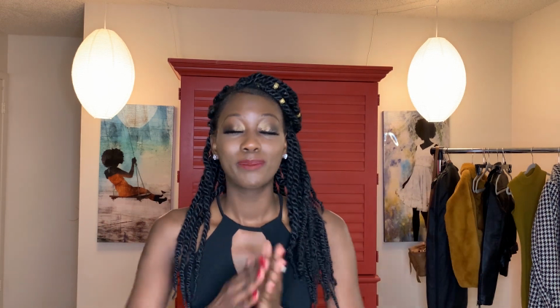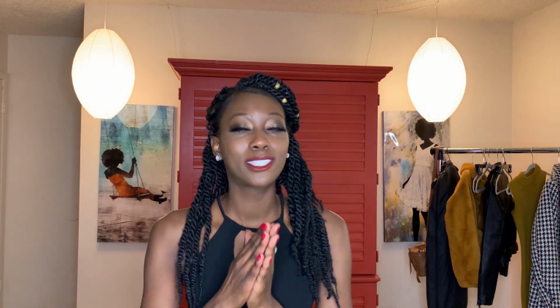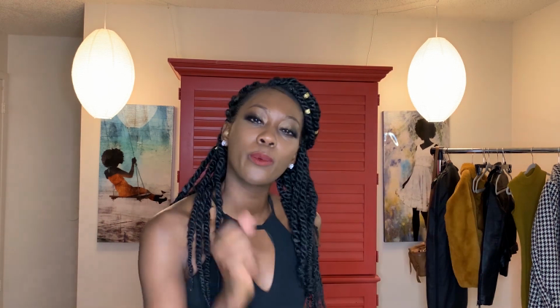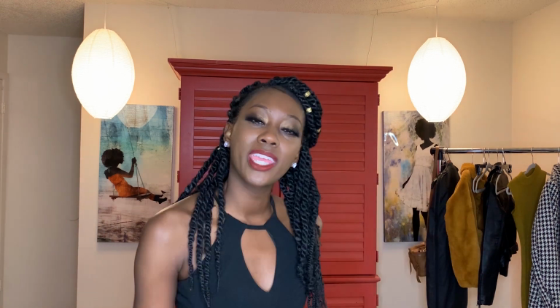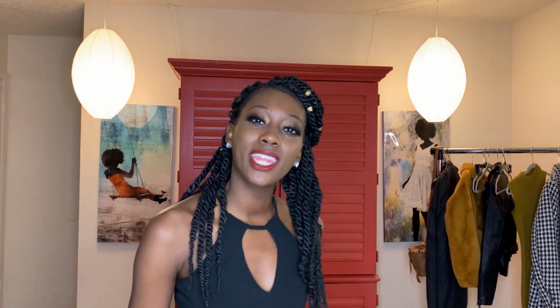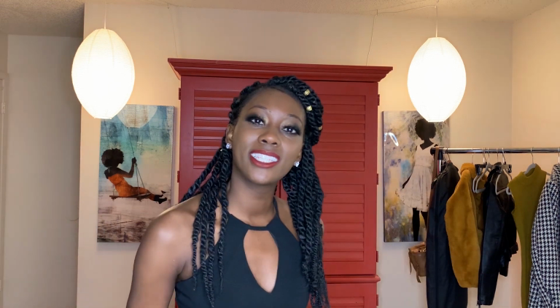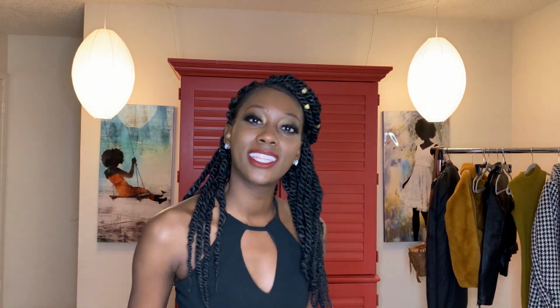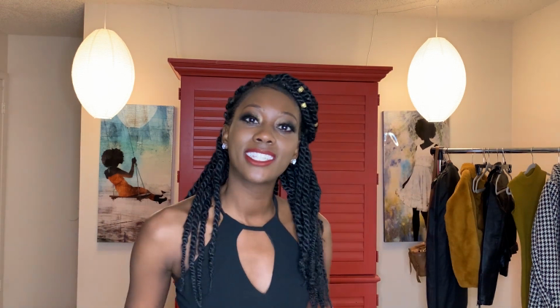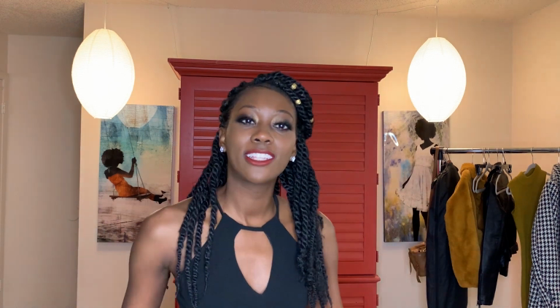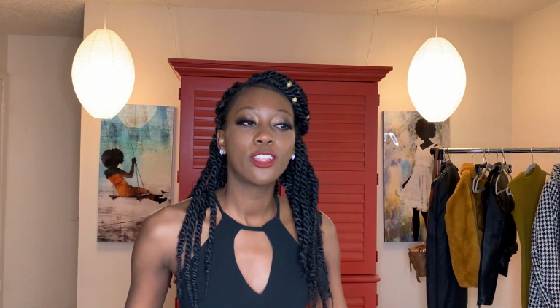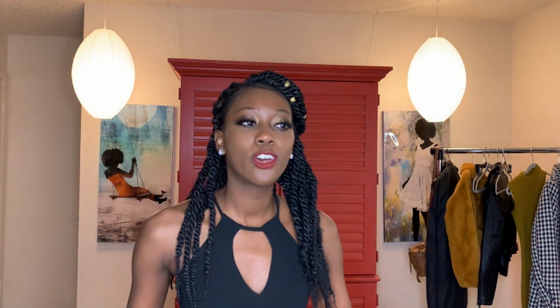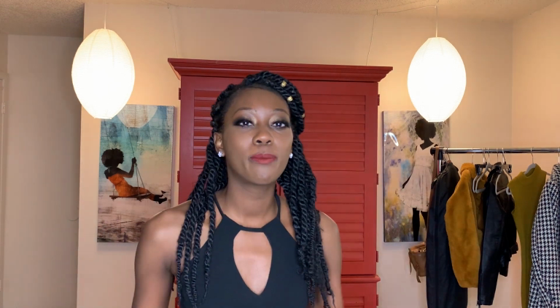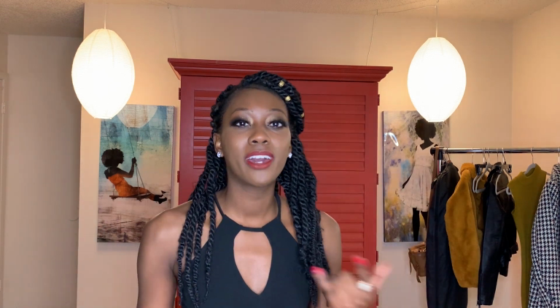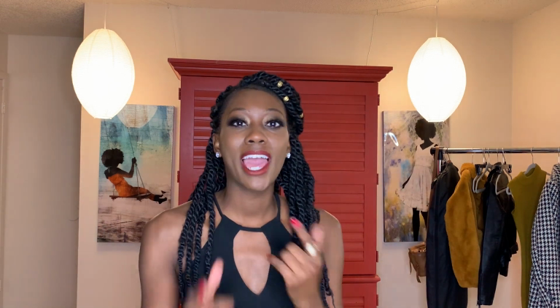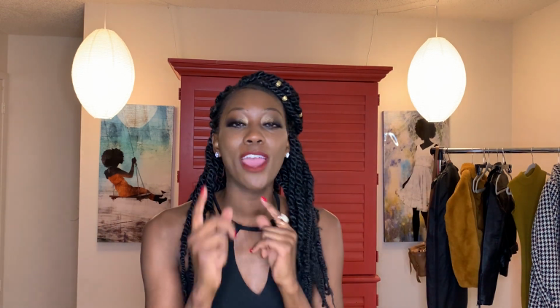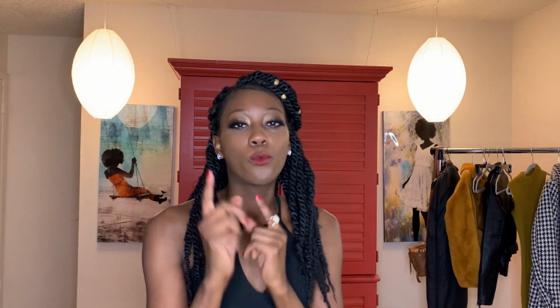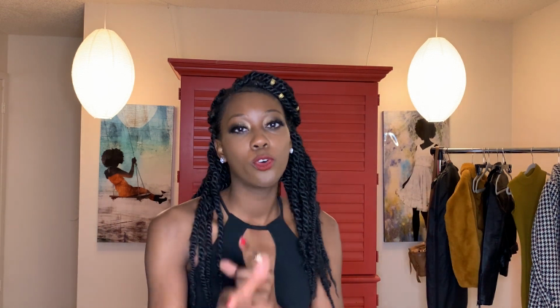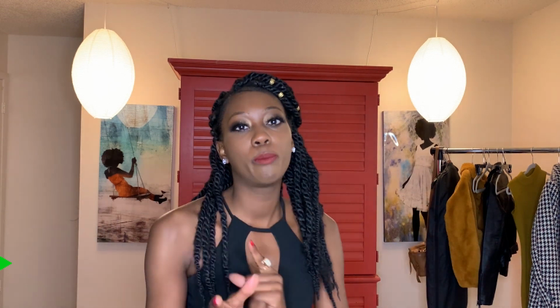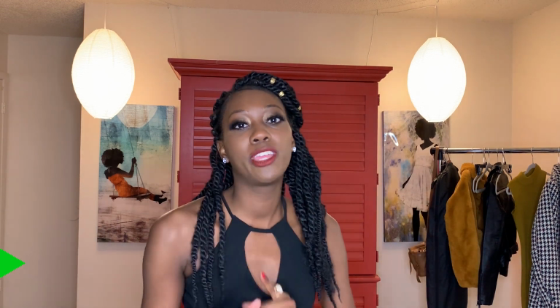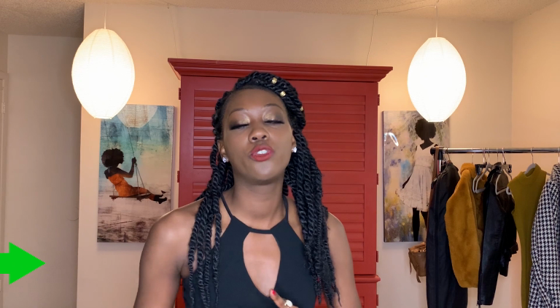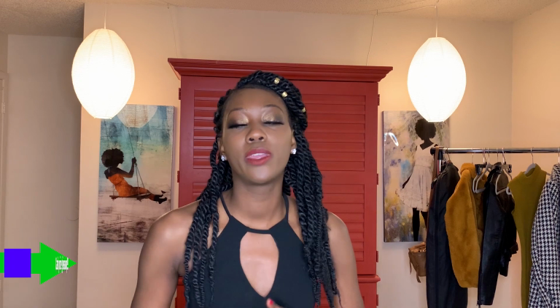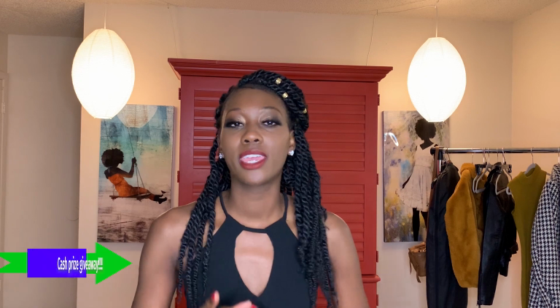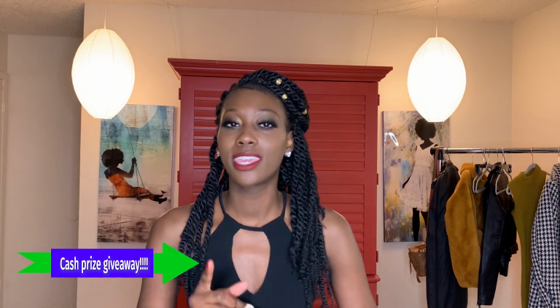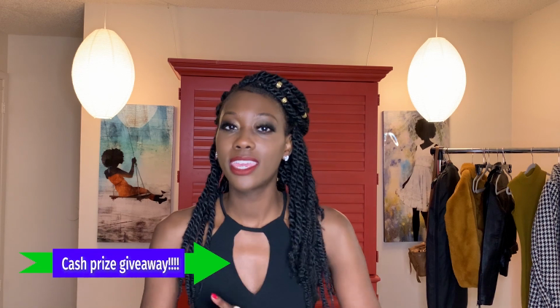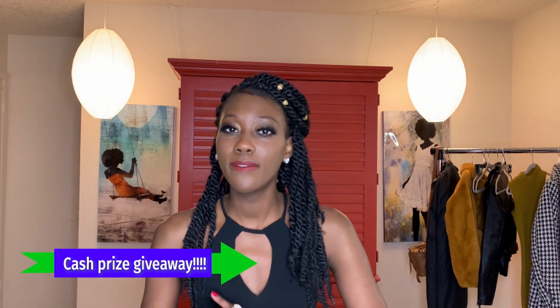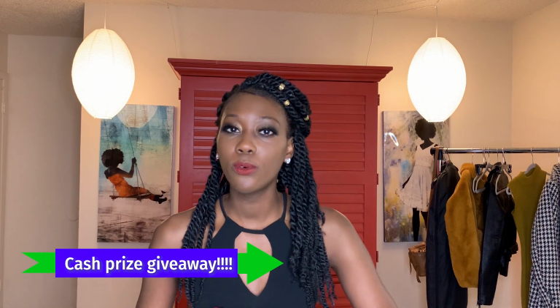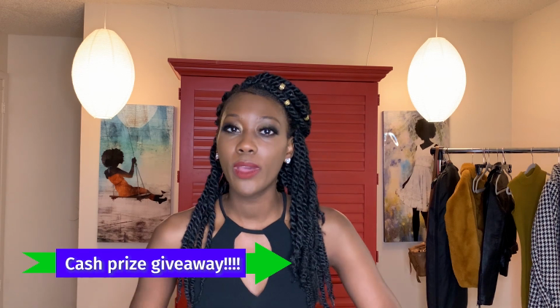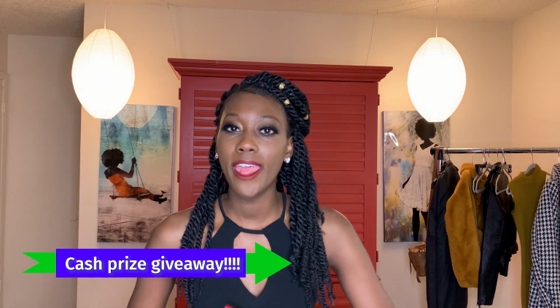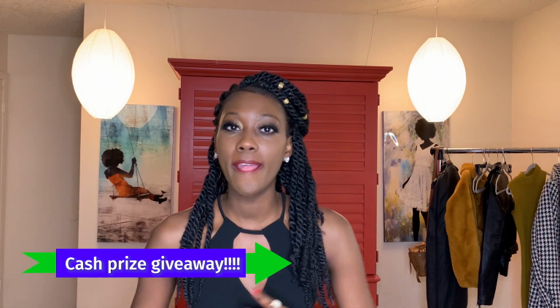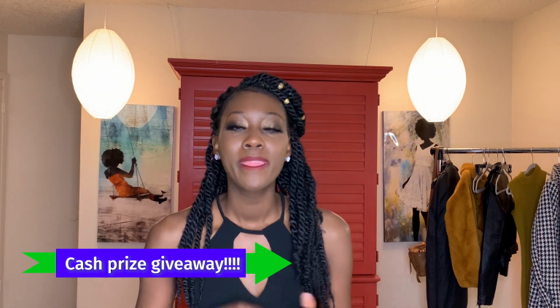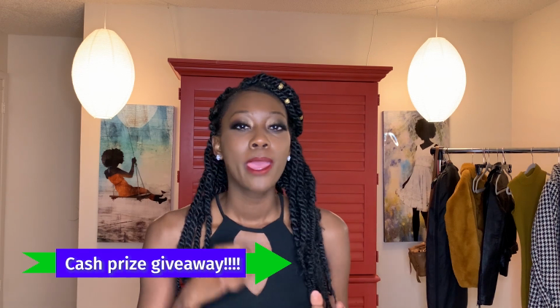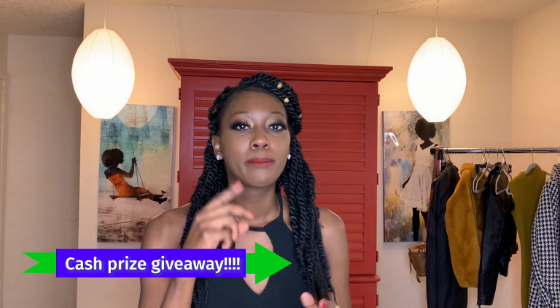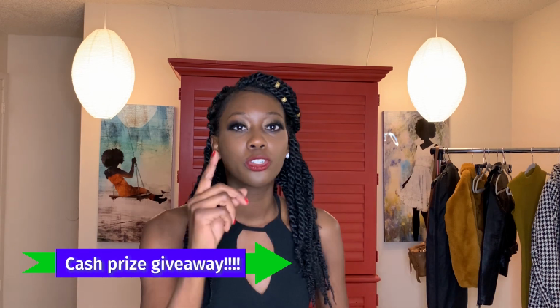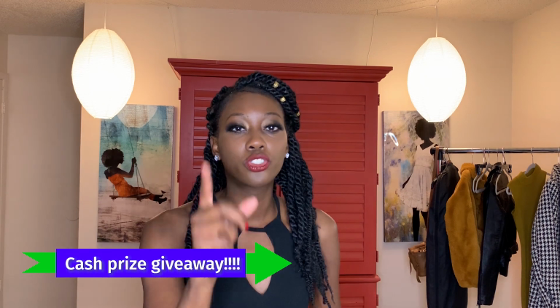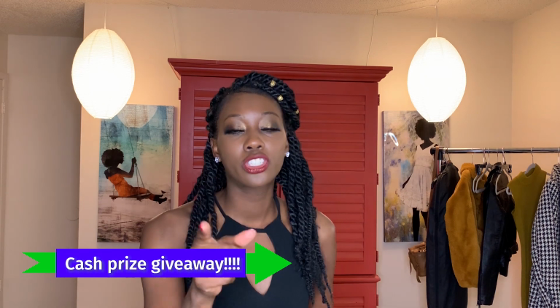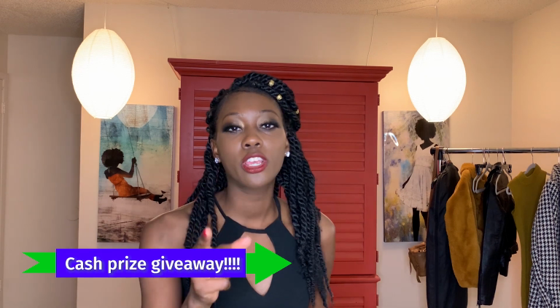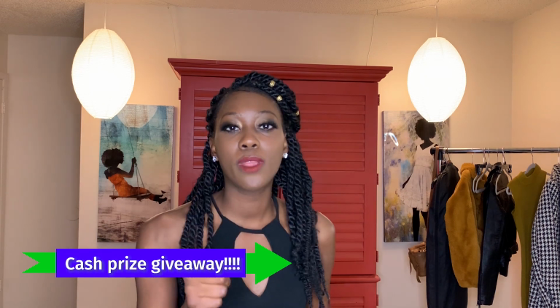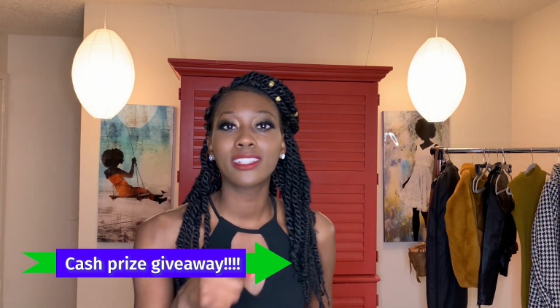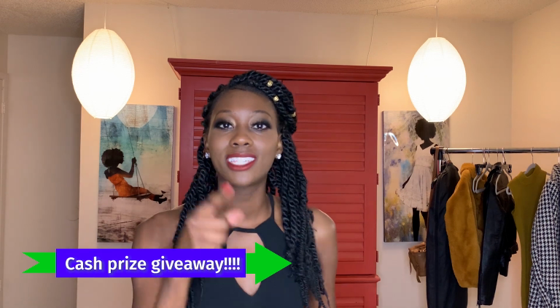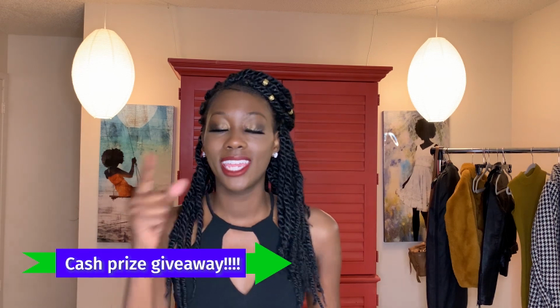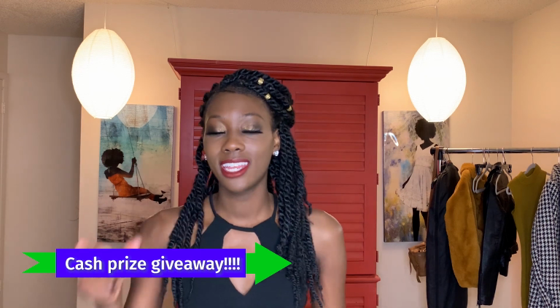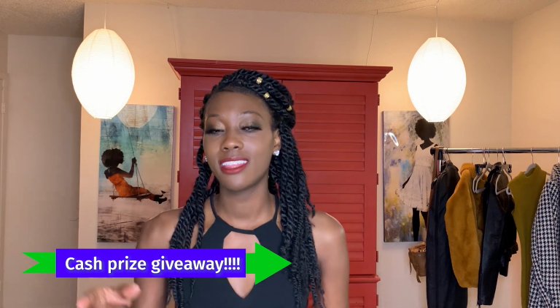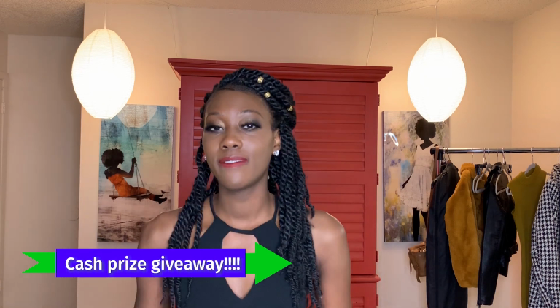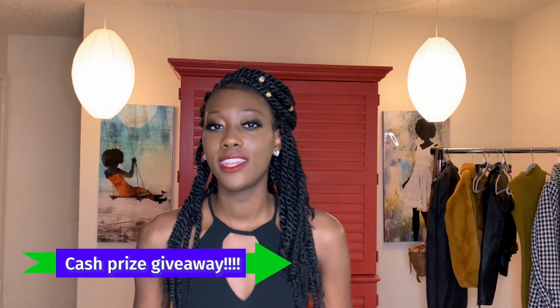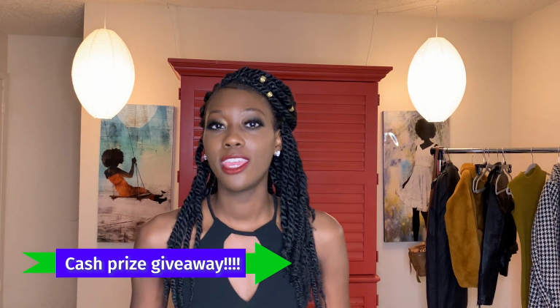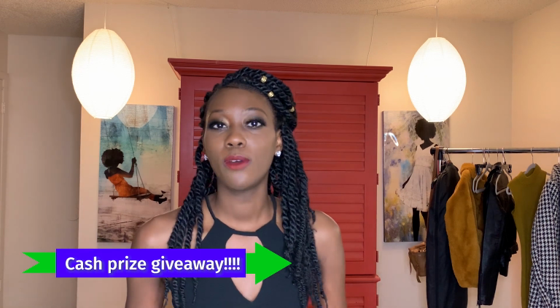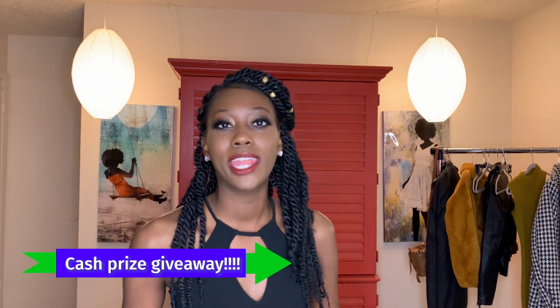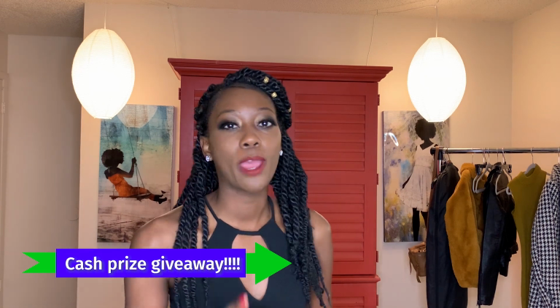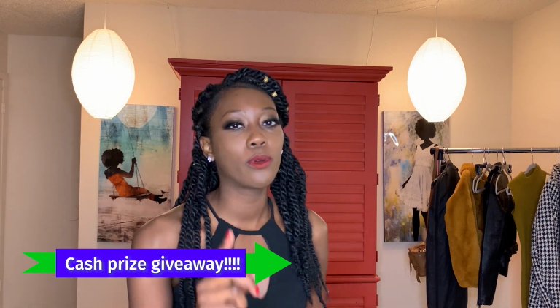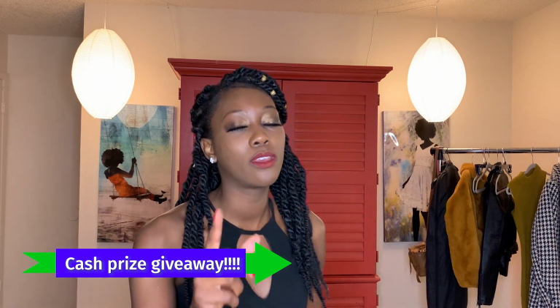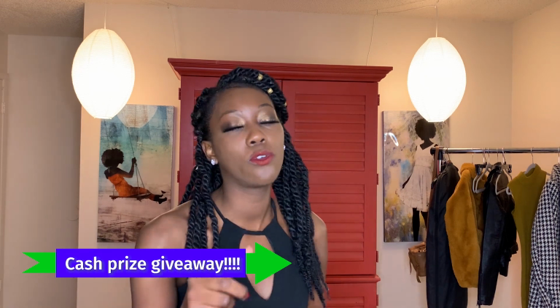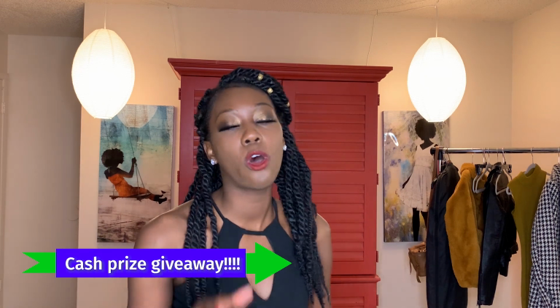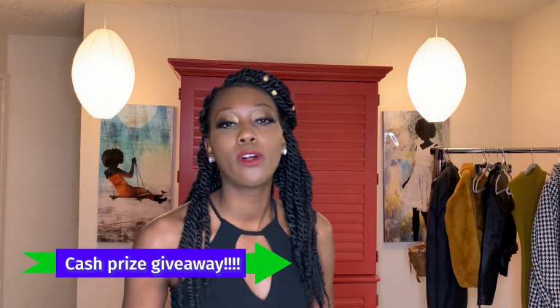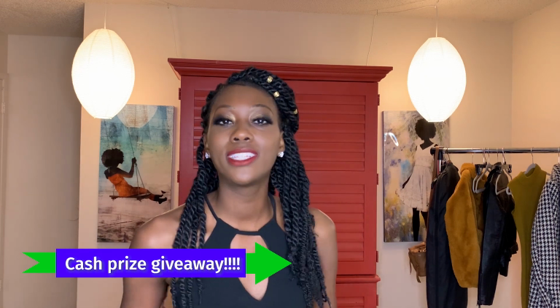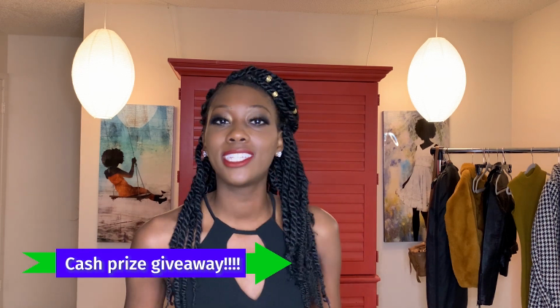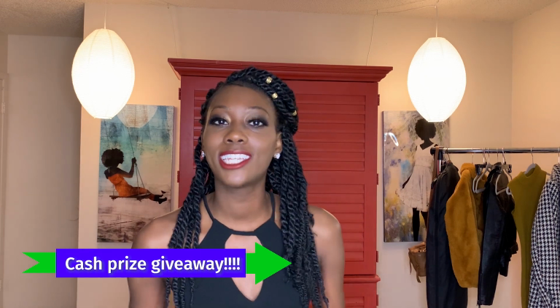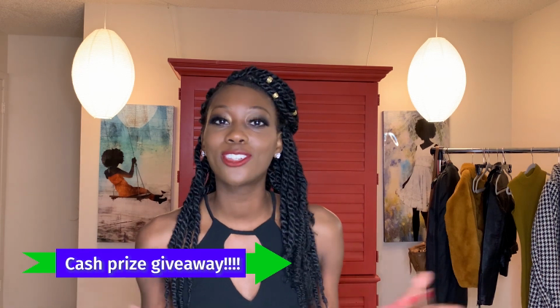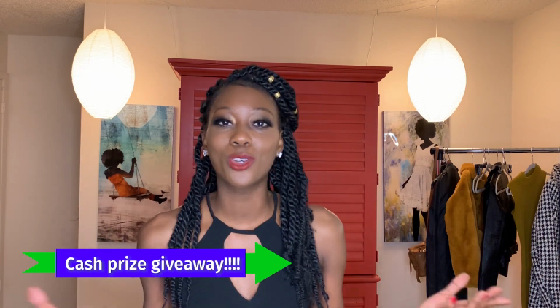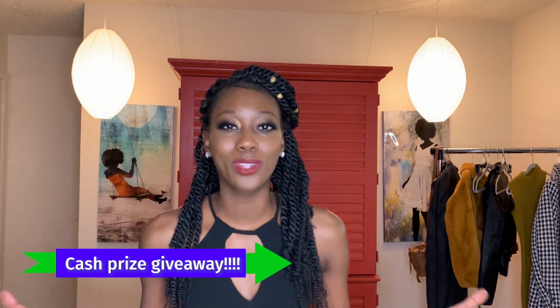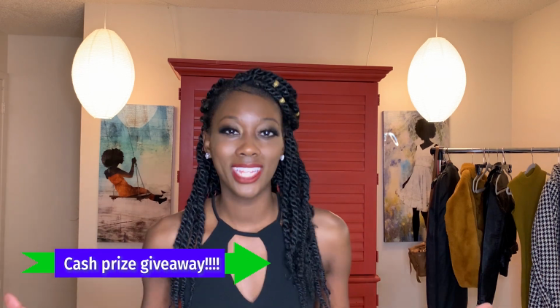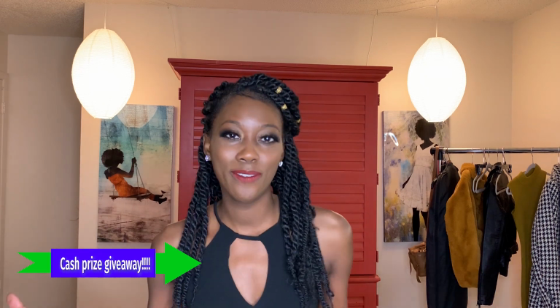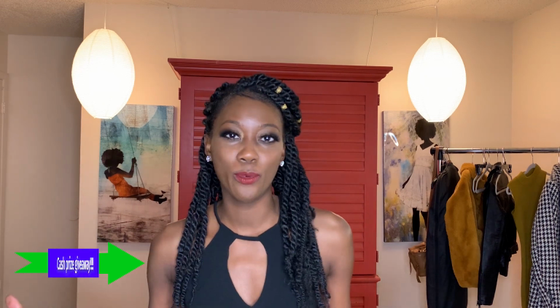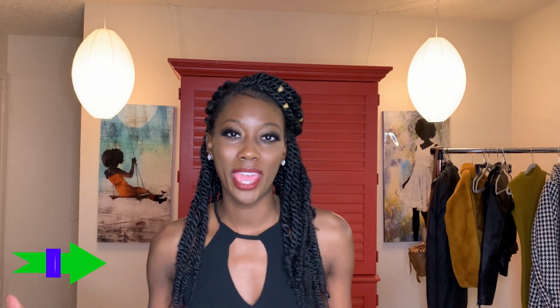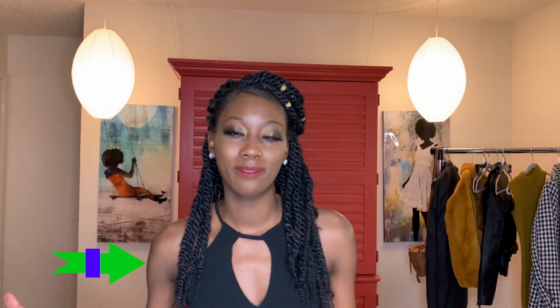Before we get into this lookbook, I will be doing a giveaway. So stick around to the end of the video and I will give you all the details on the giveaway.